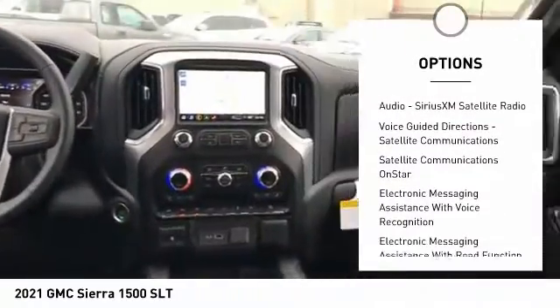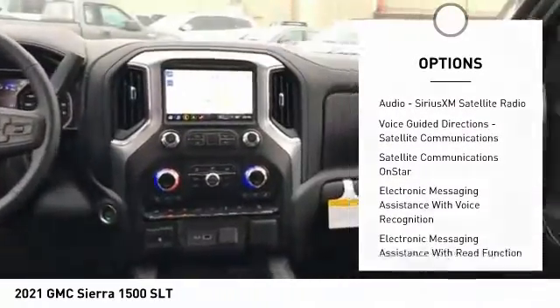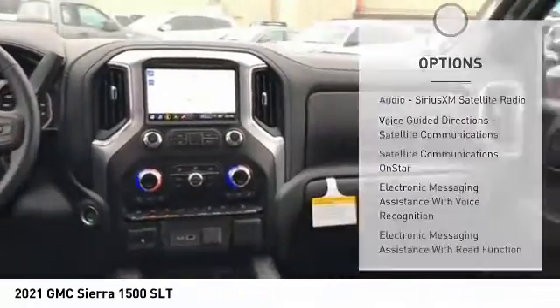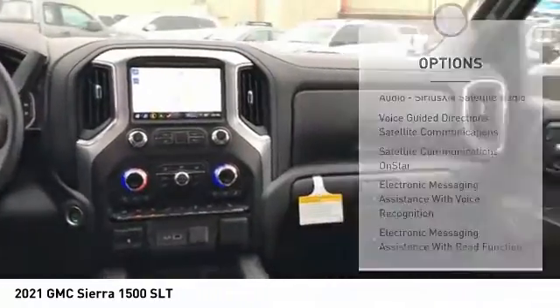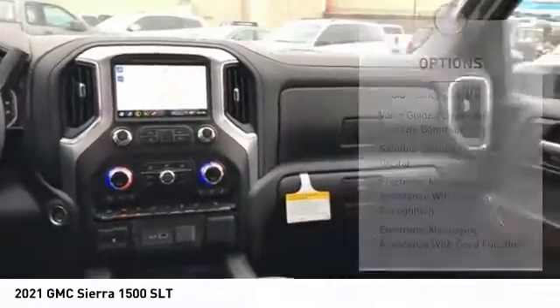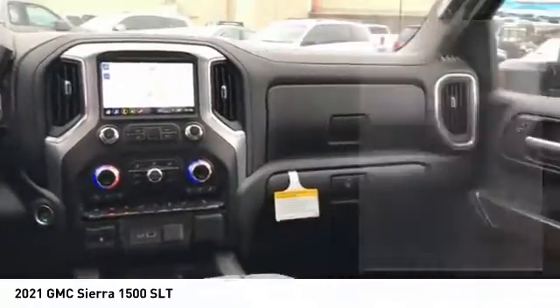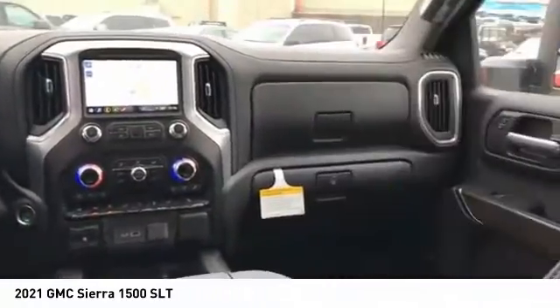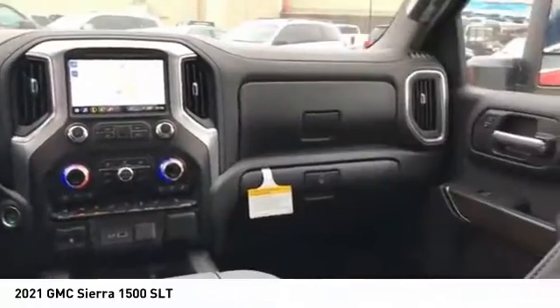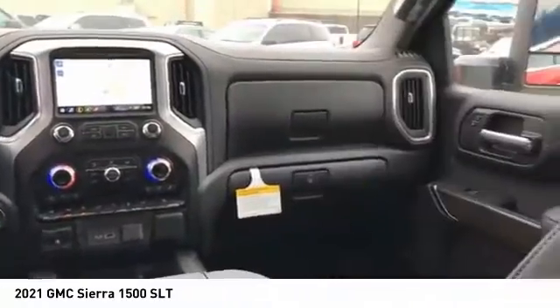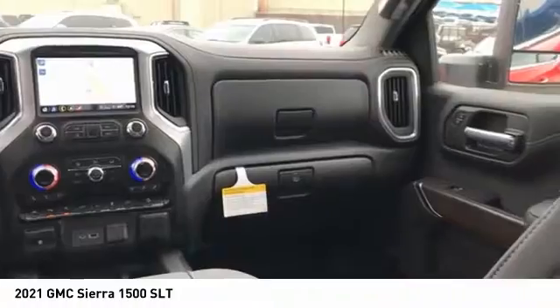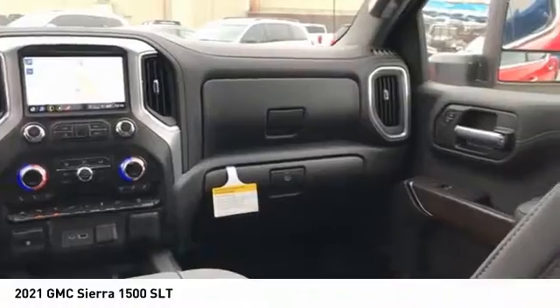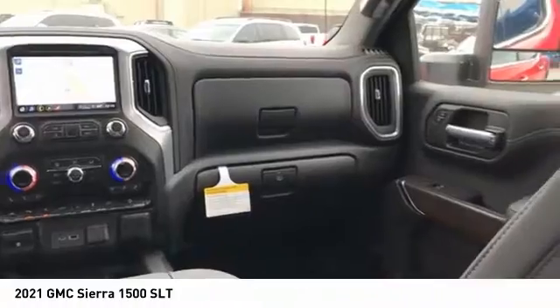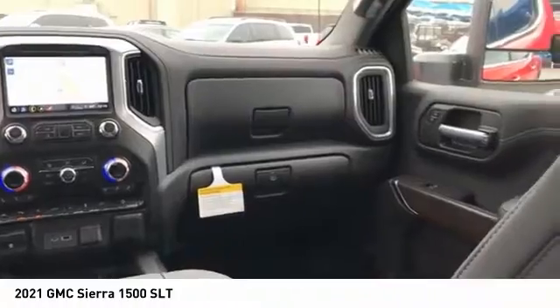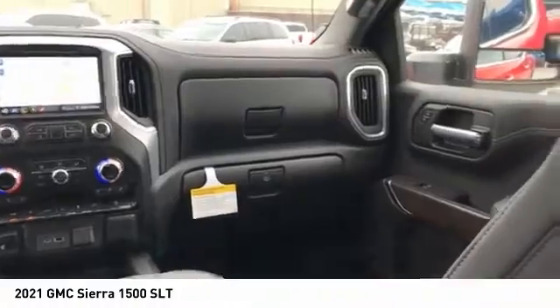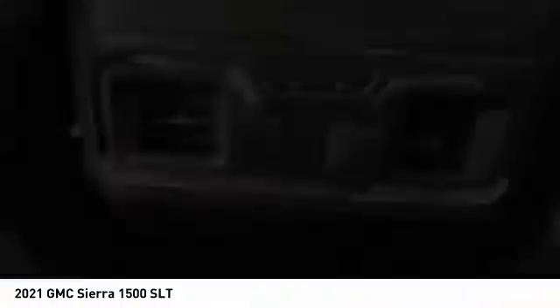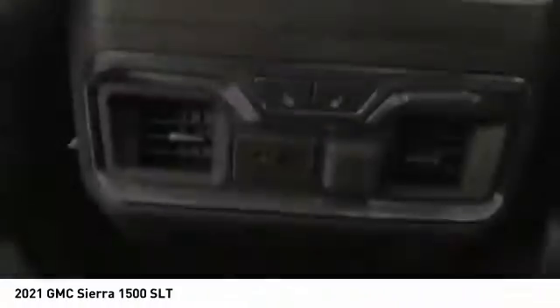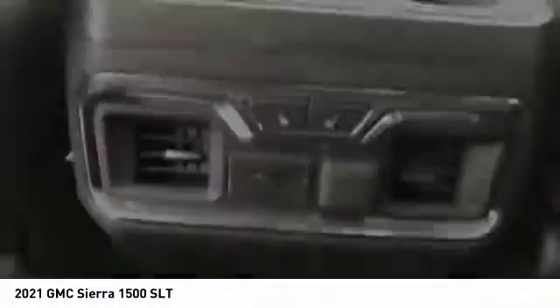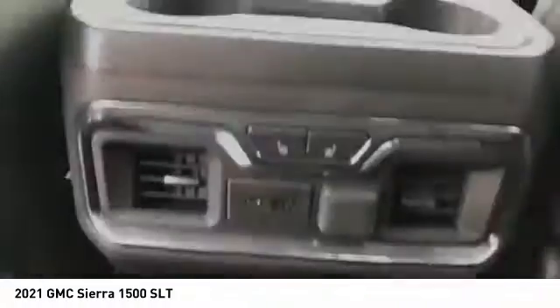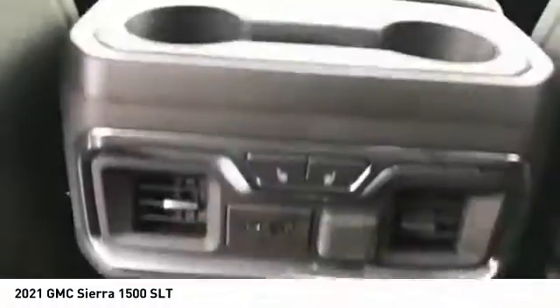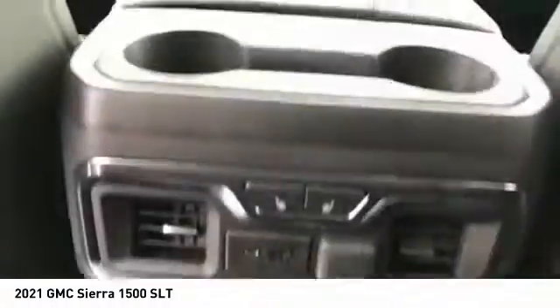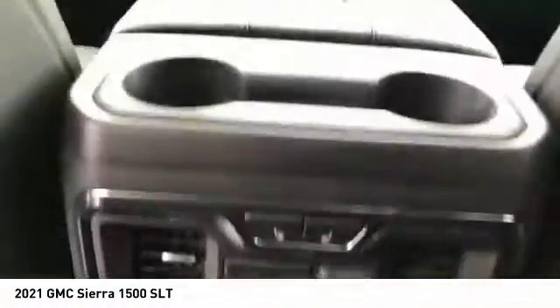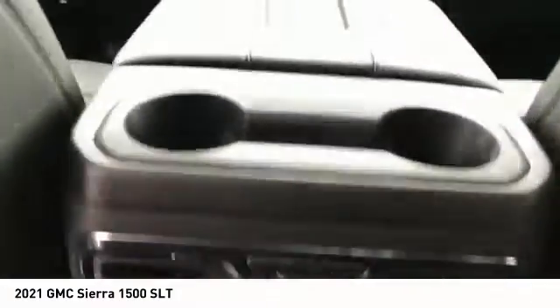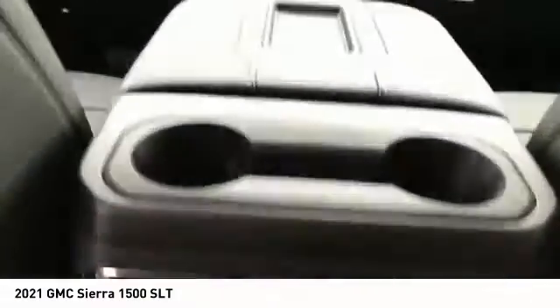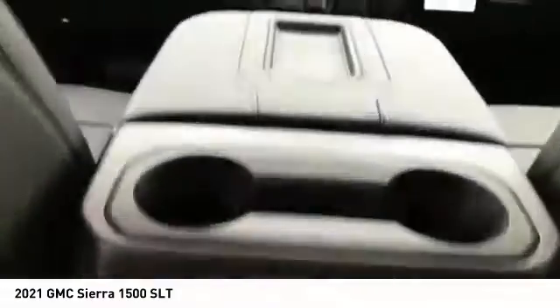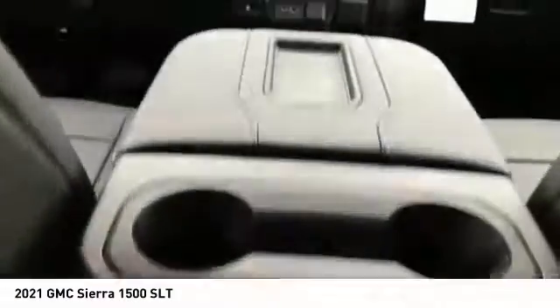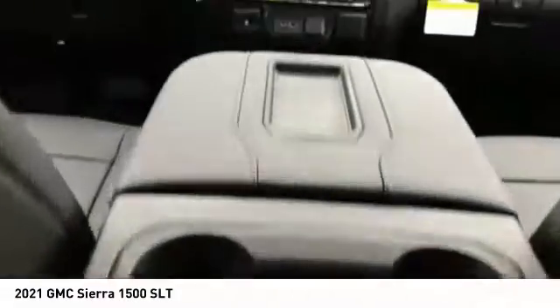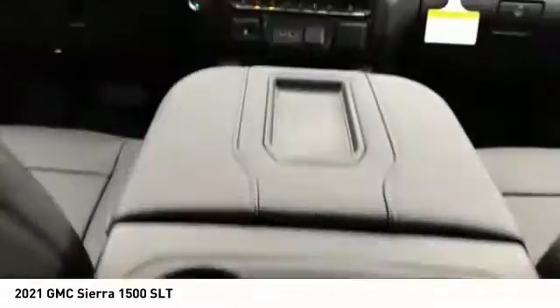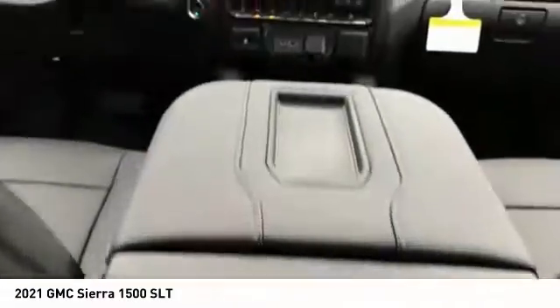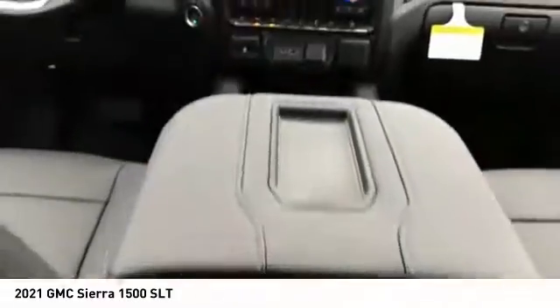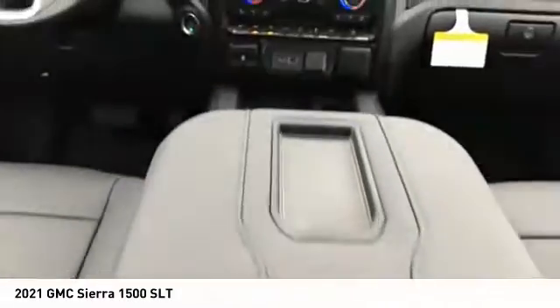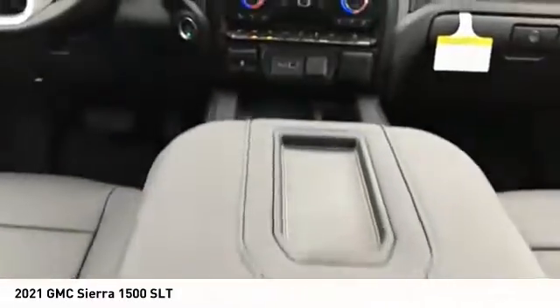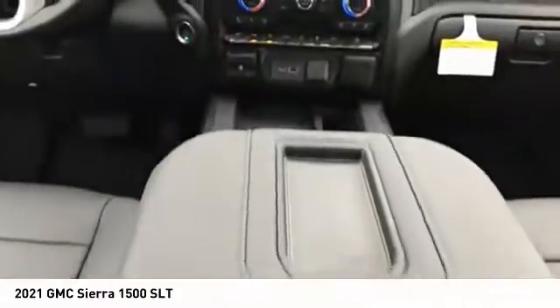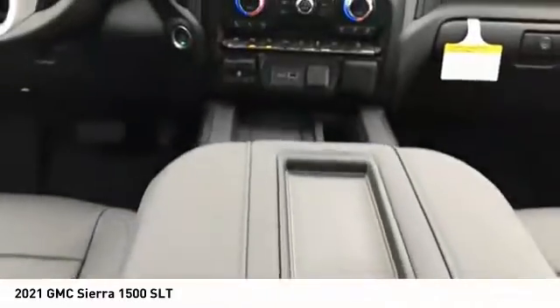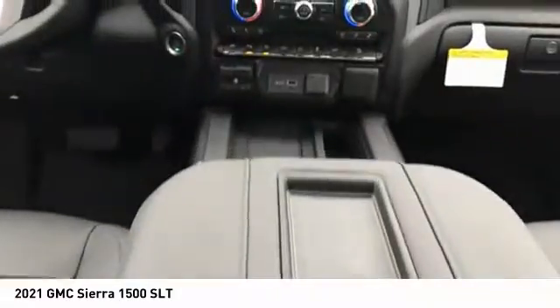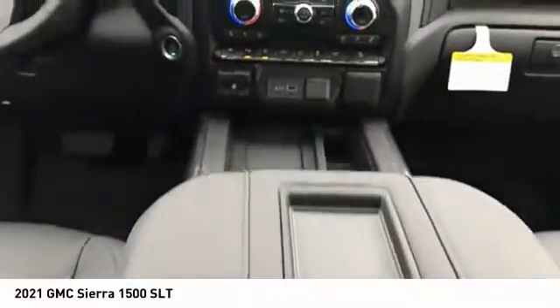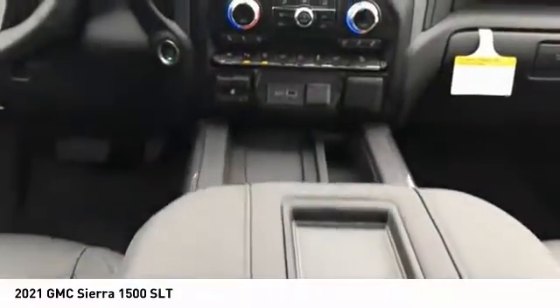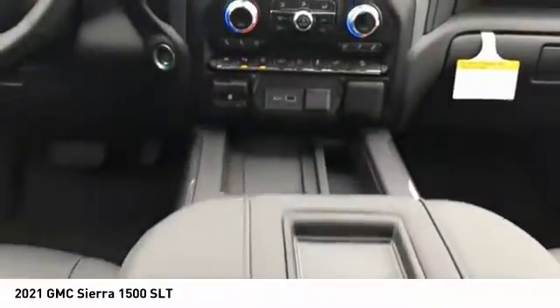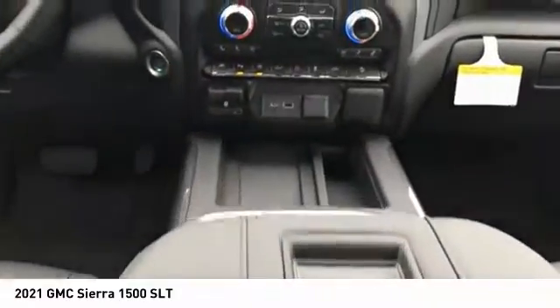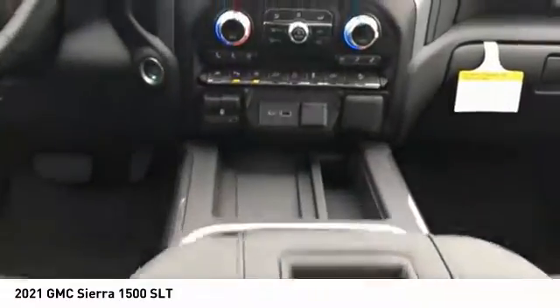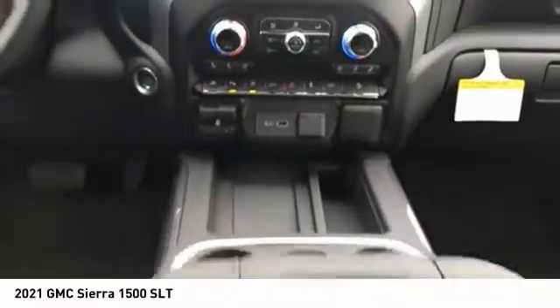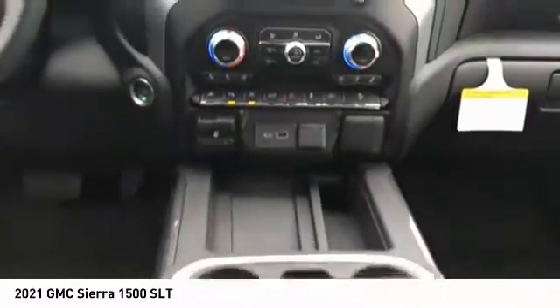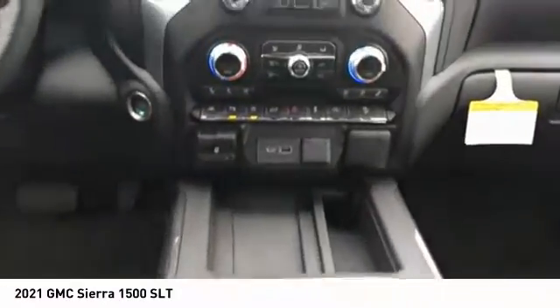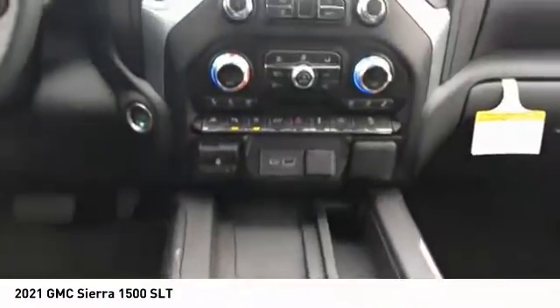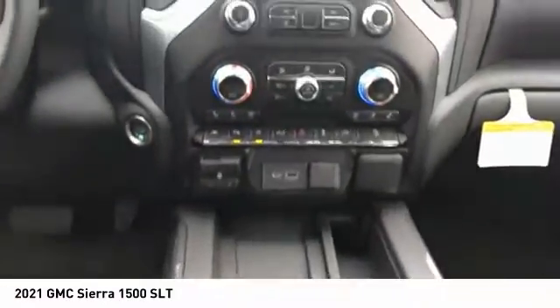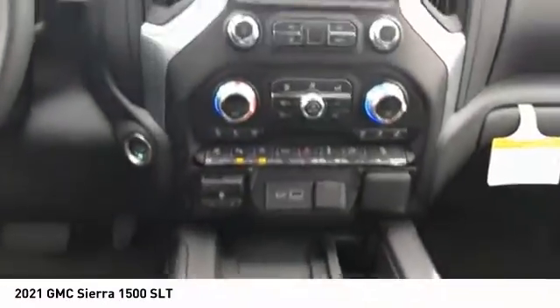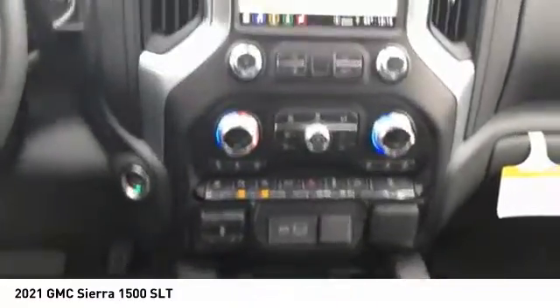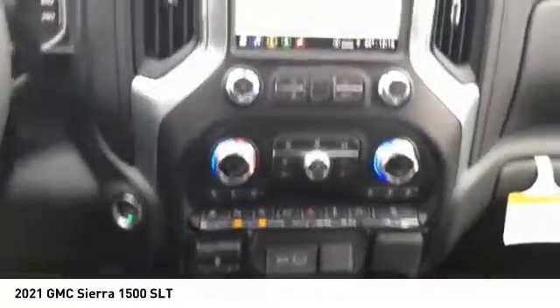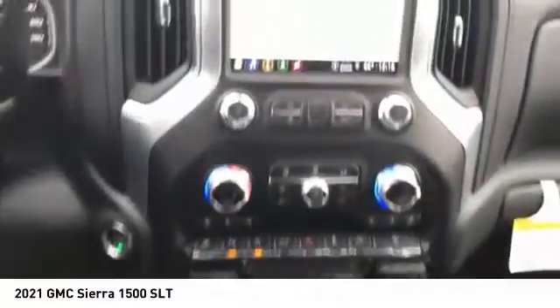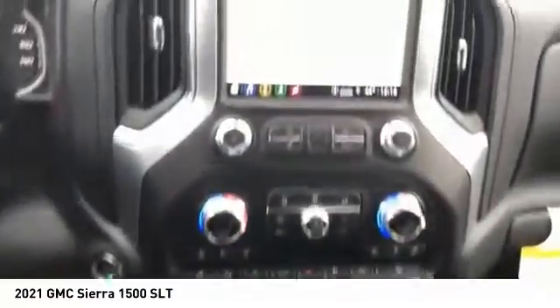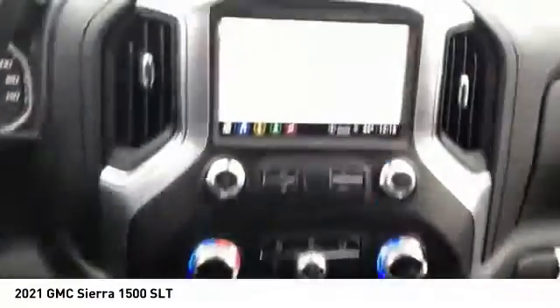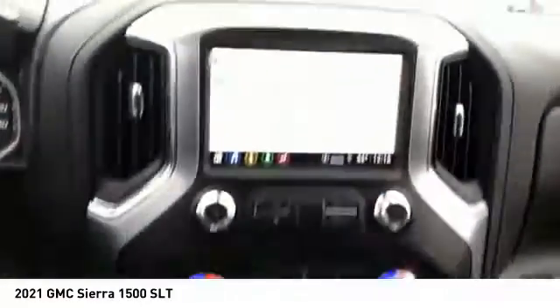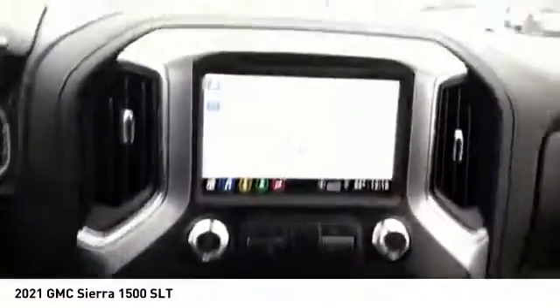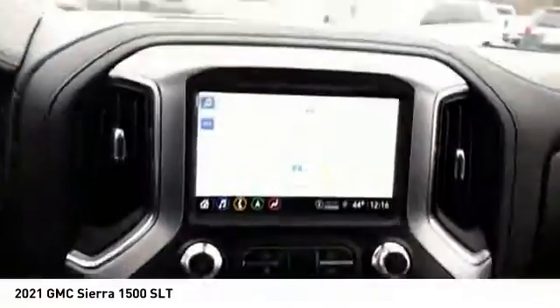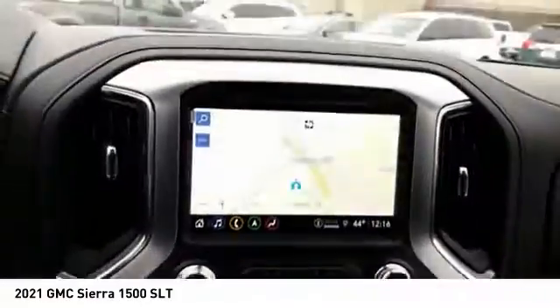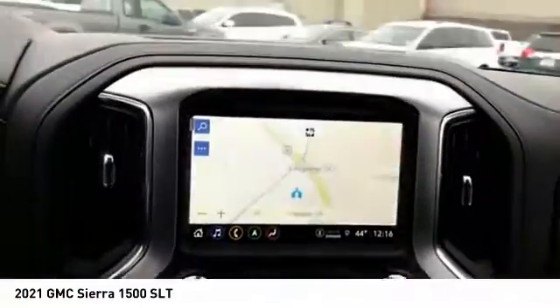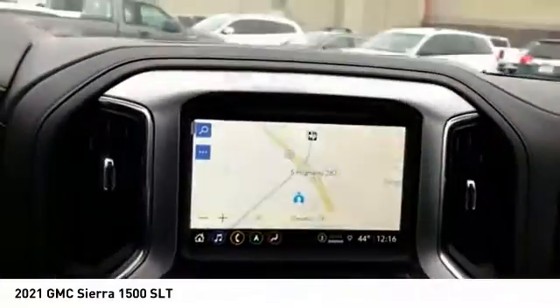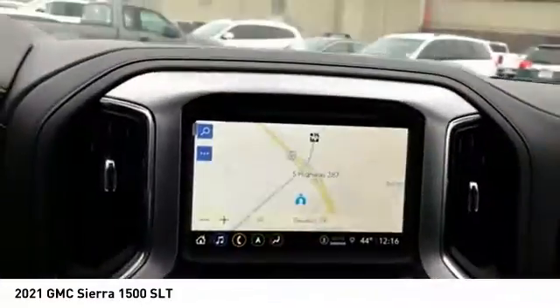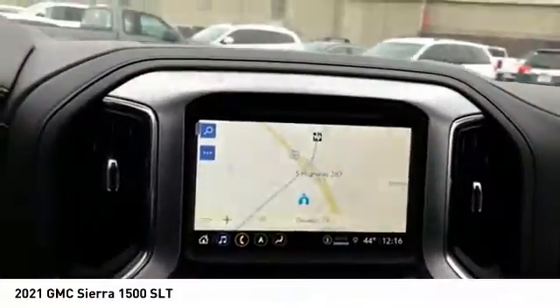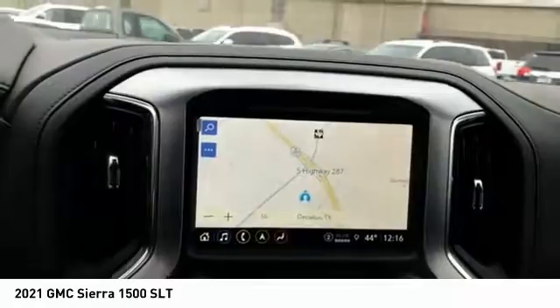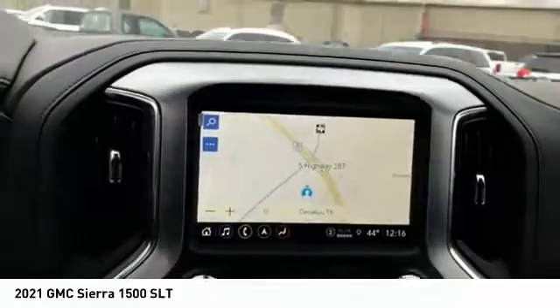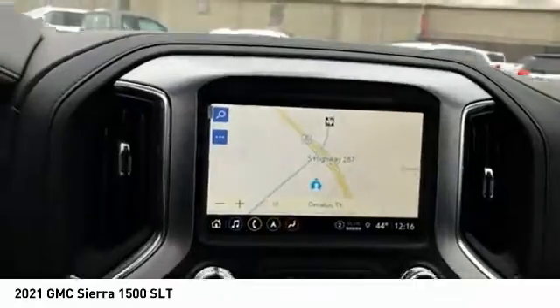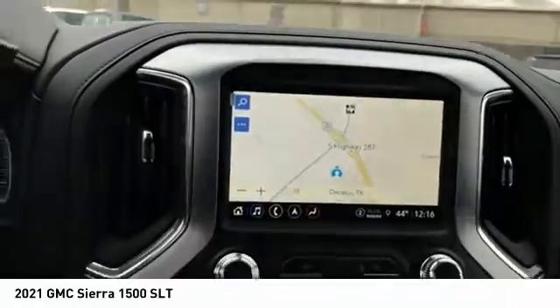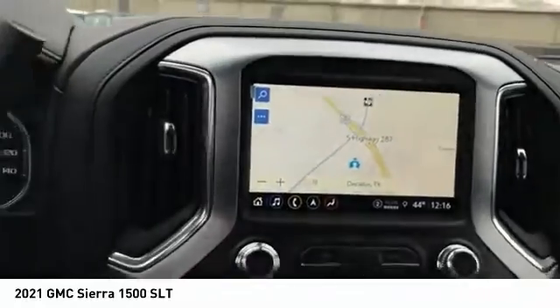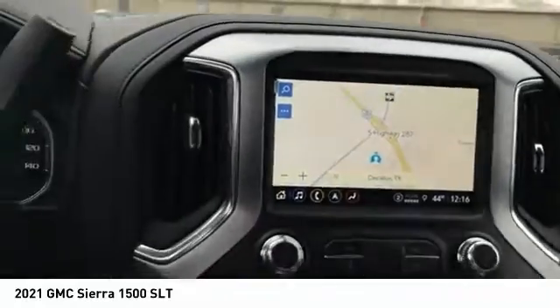Traction control, stability control, front suspension type strut, roll stability control, rear step bumper.